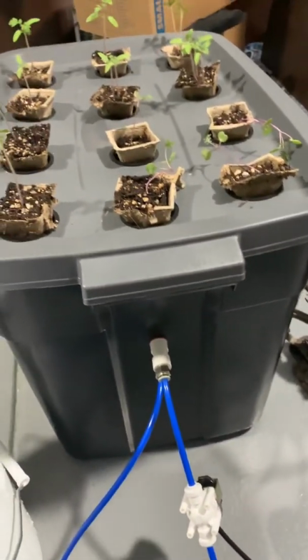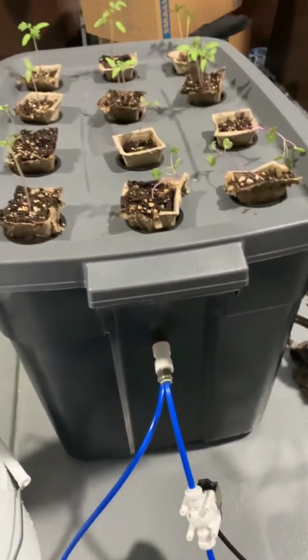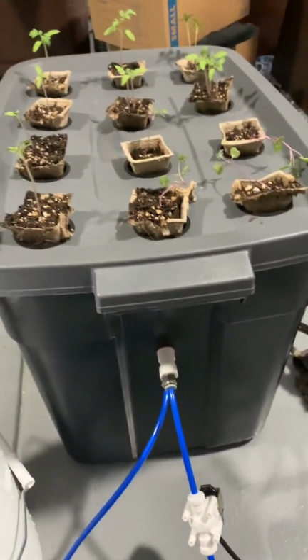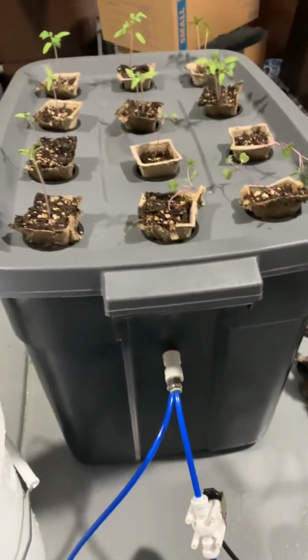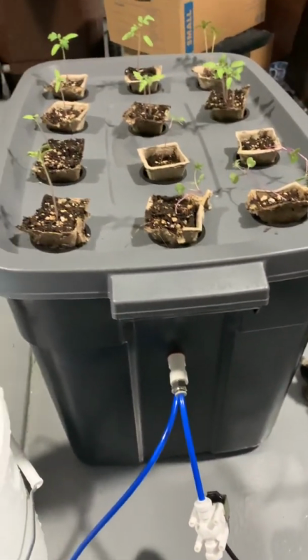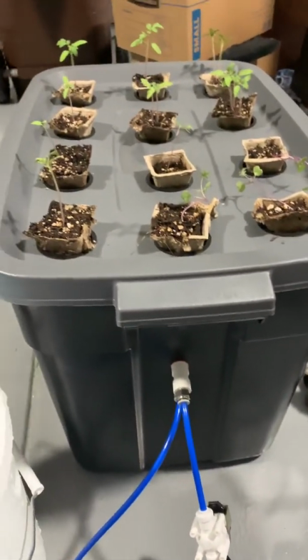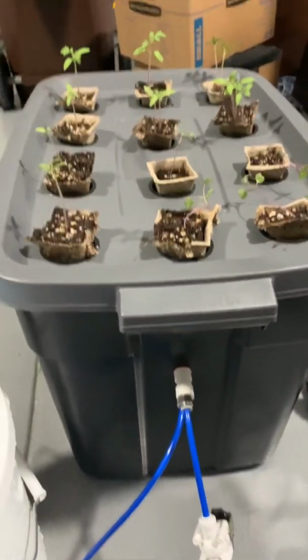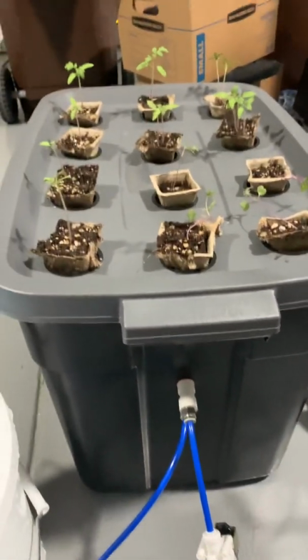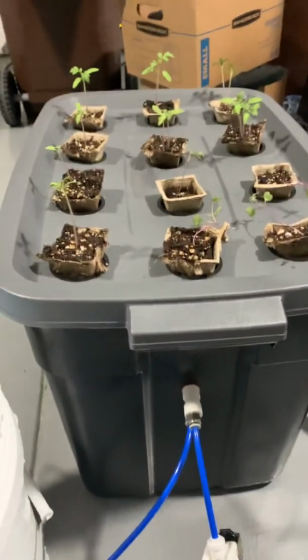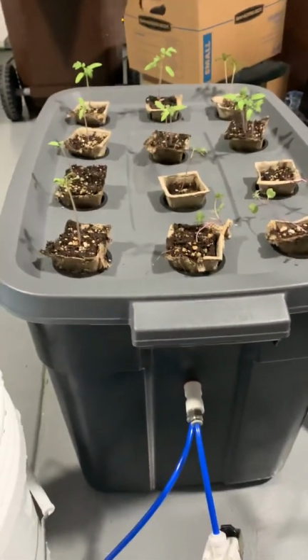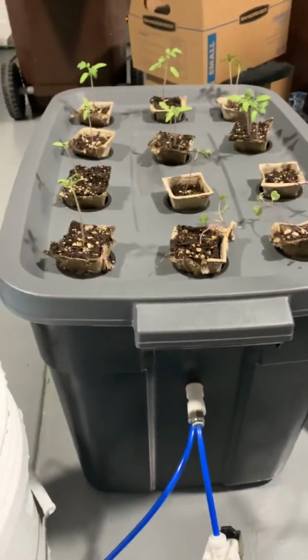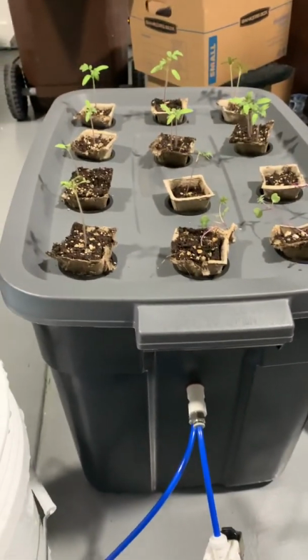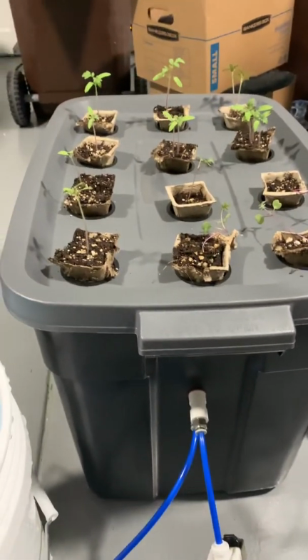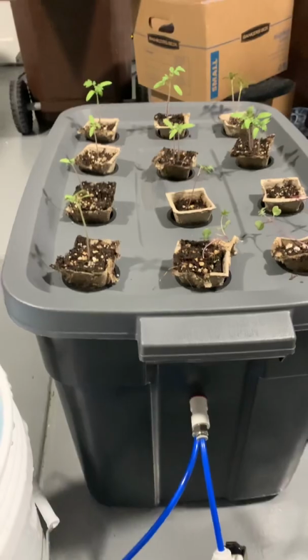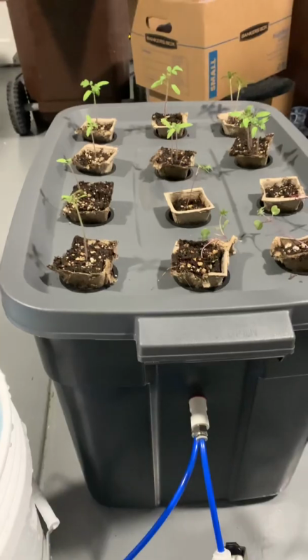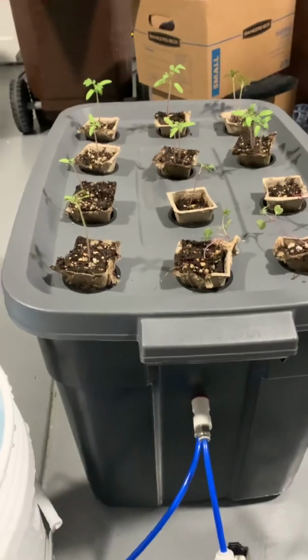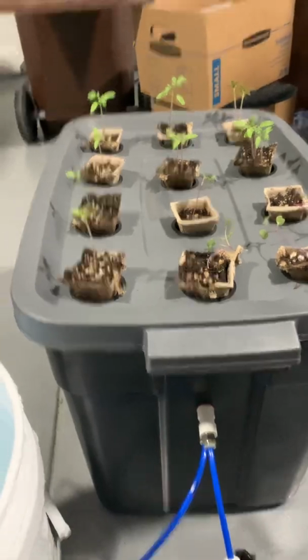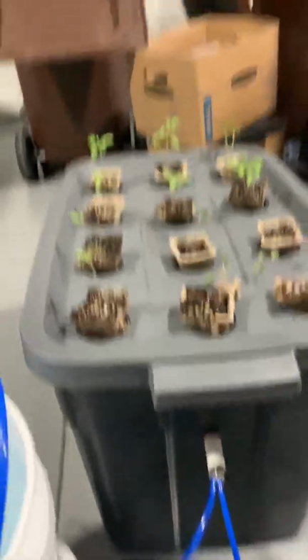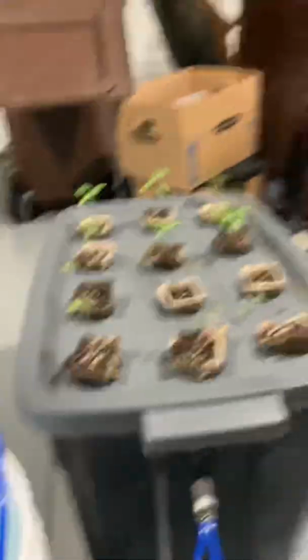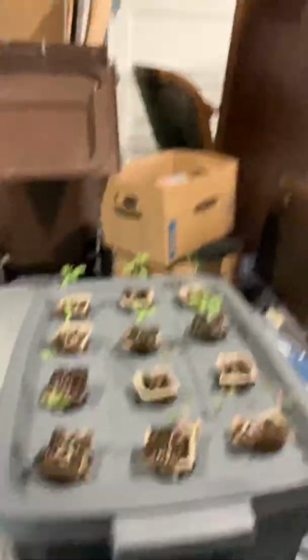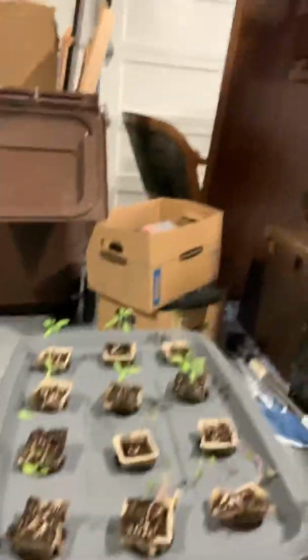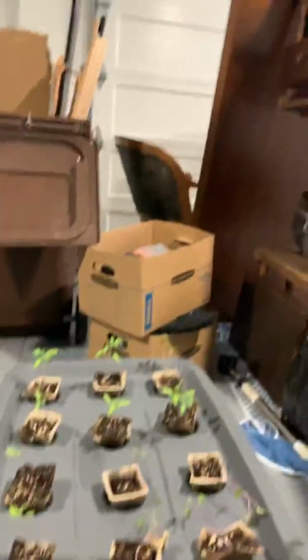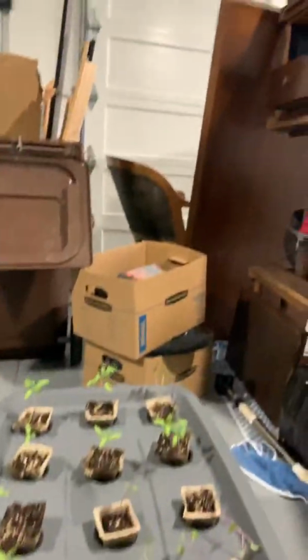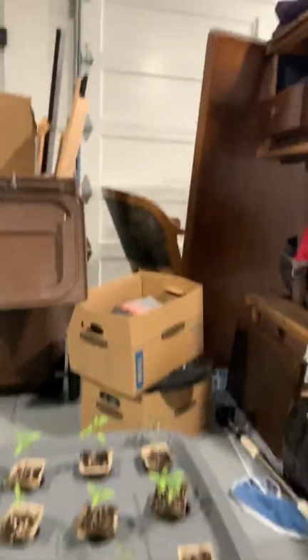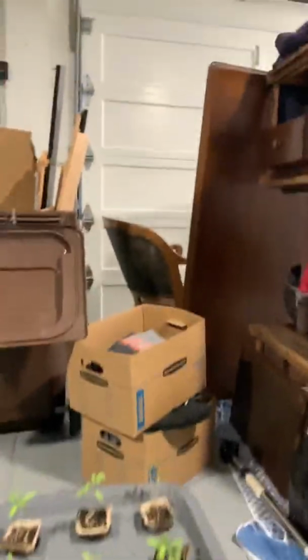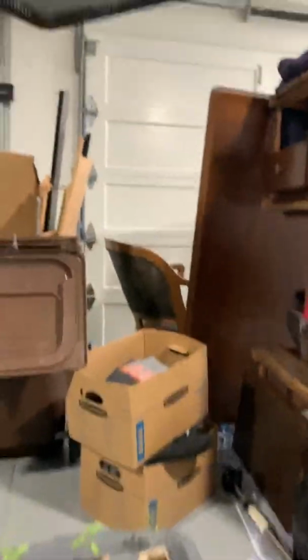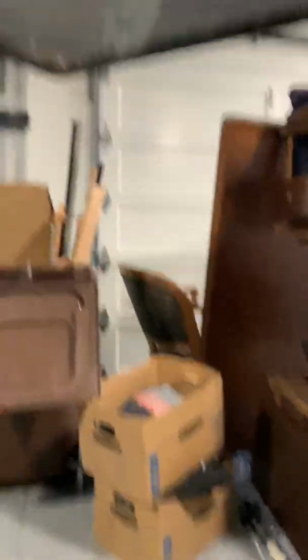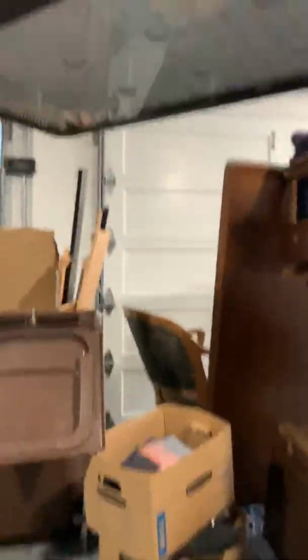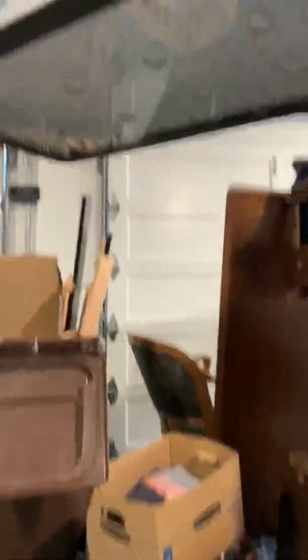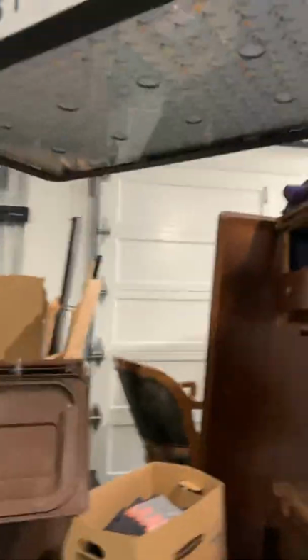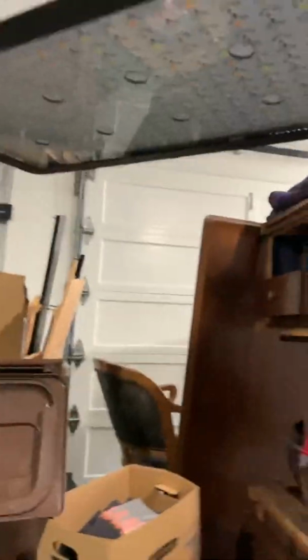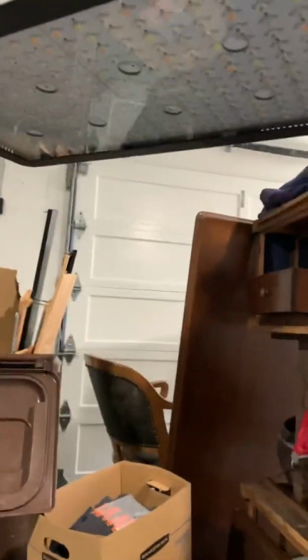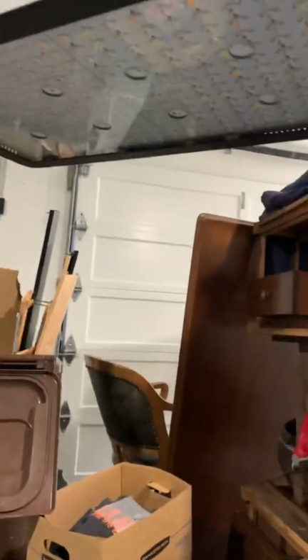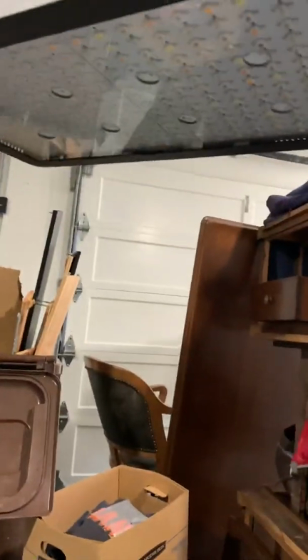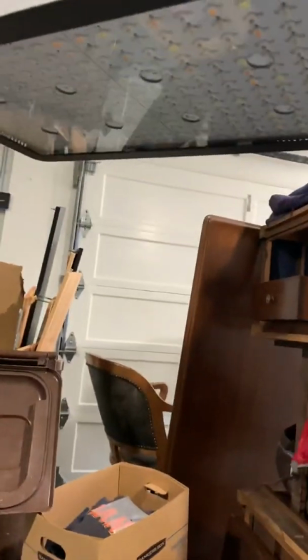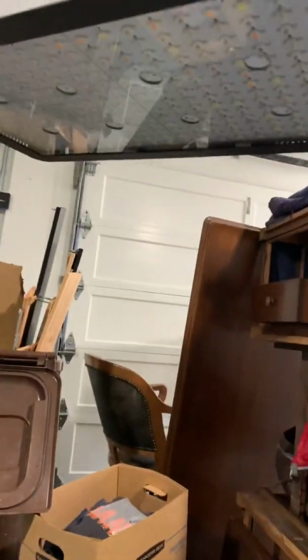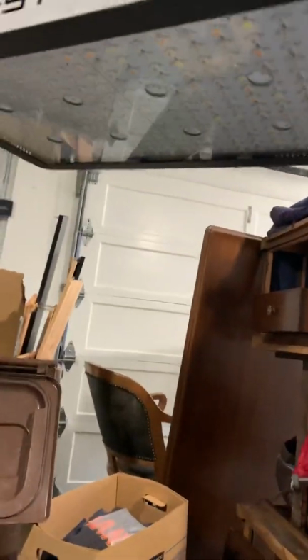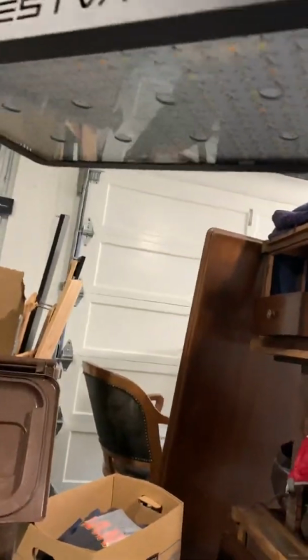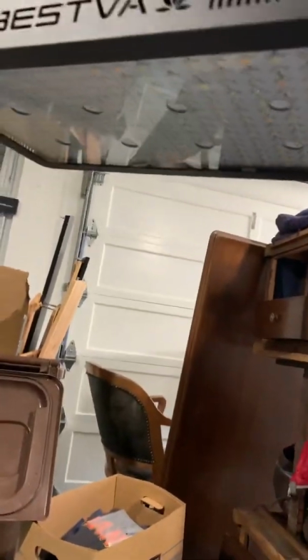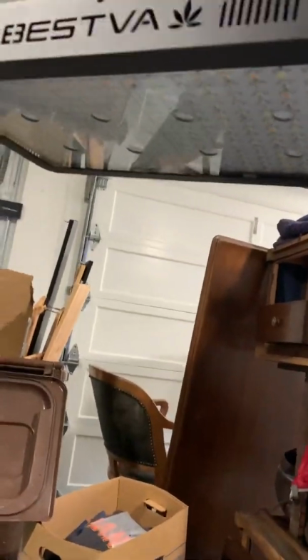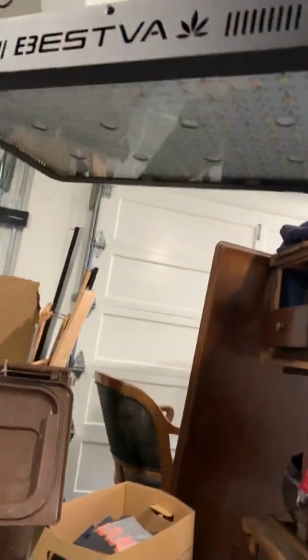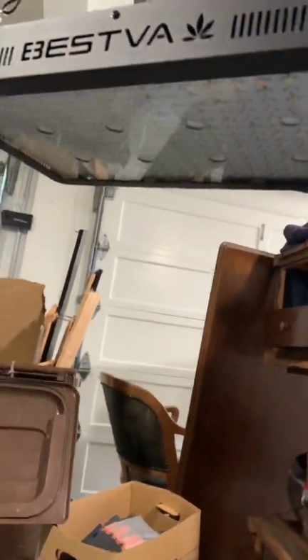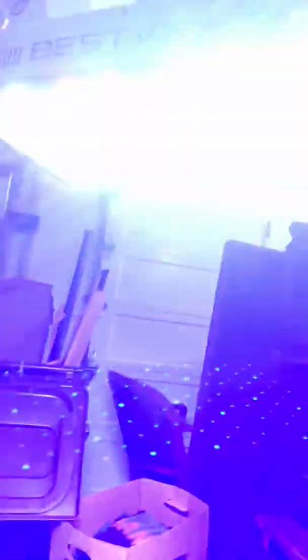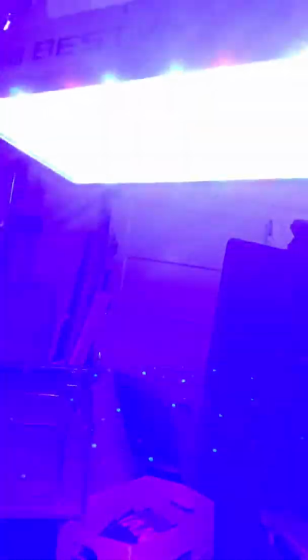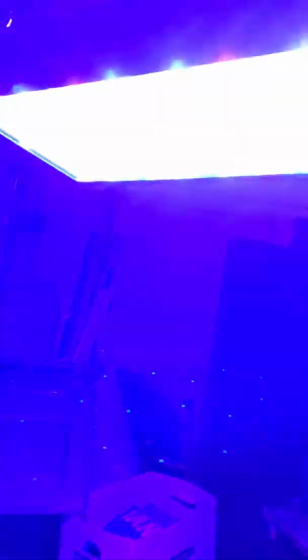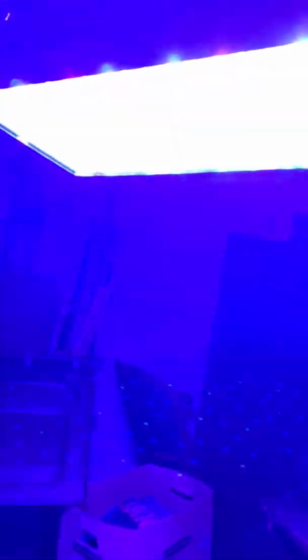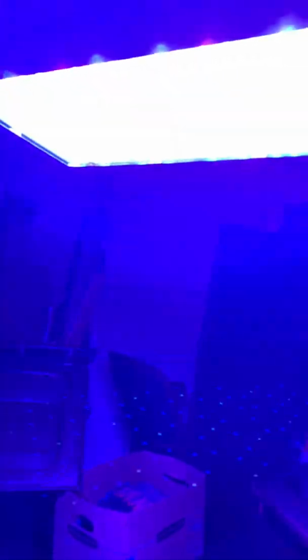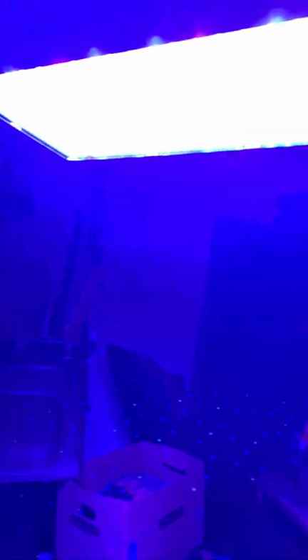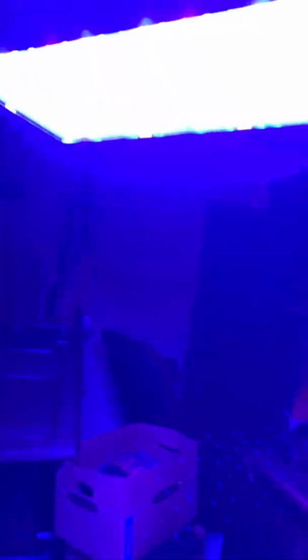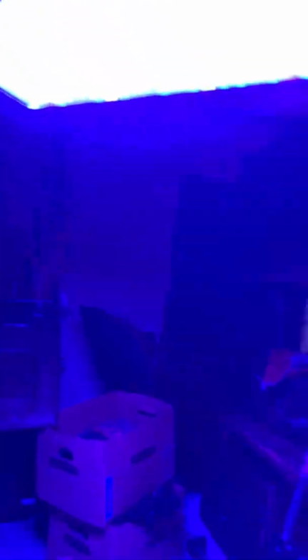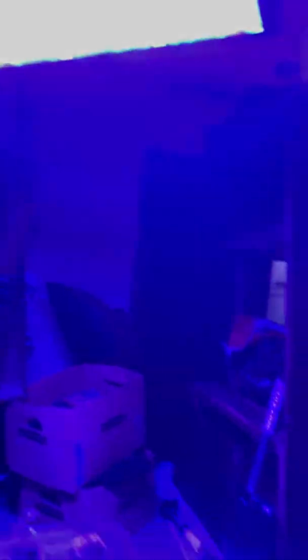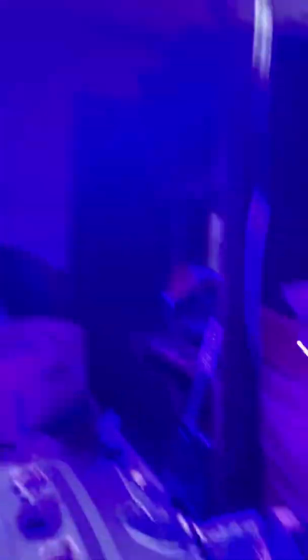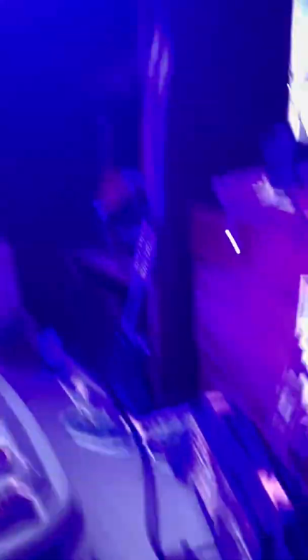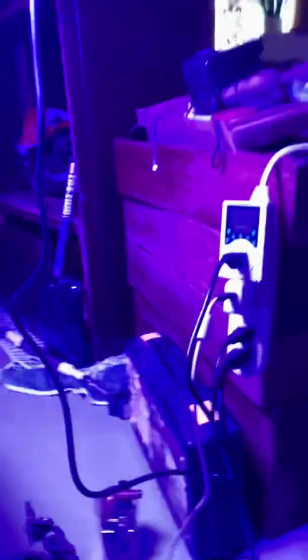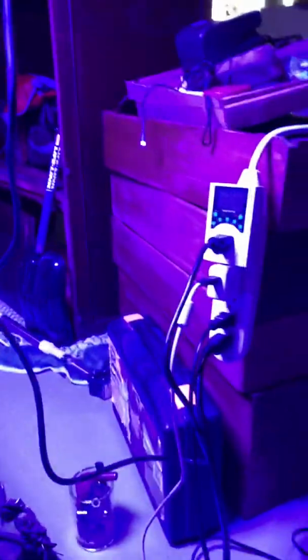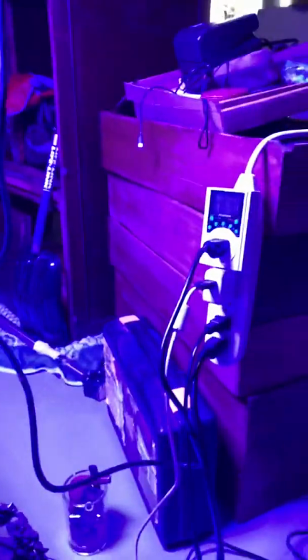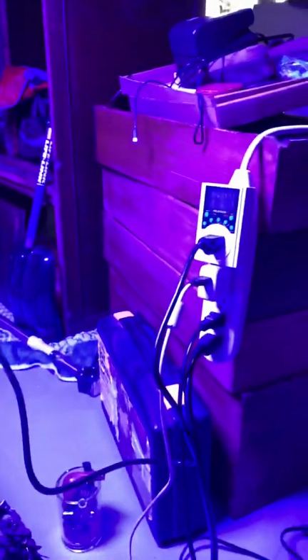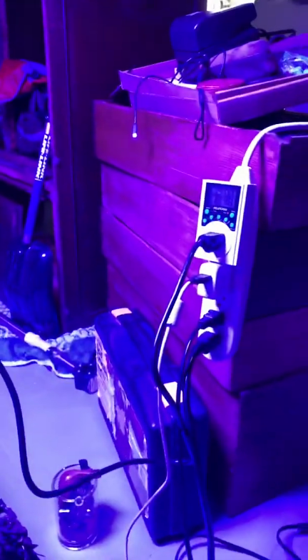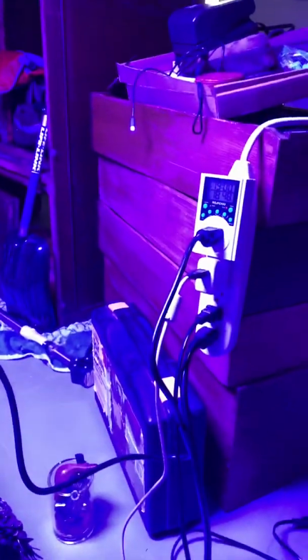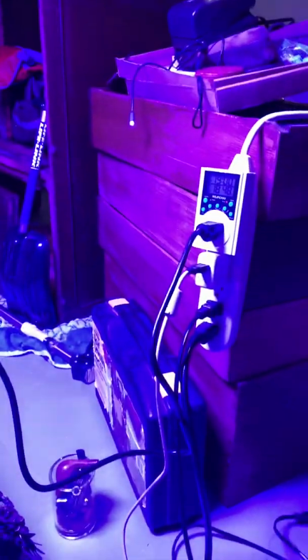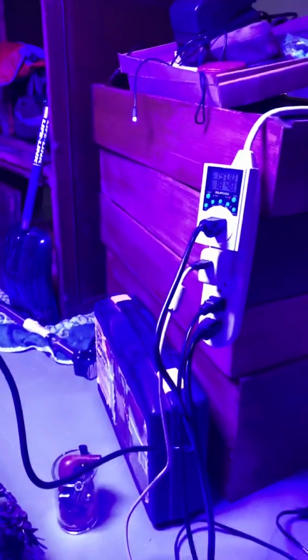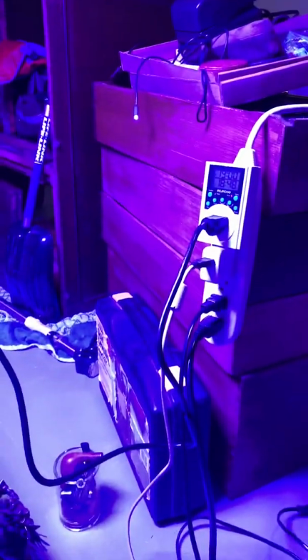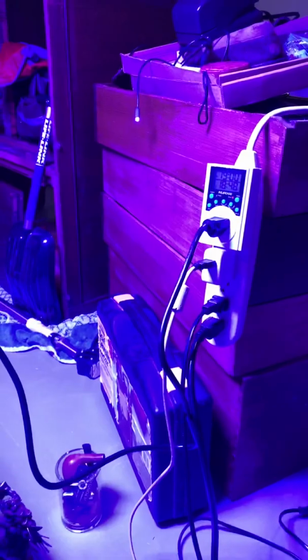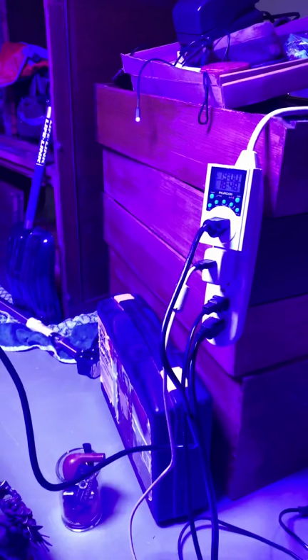That's the whole system. Here's the light, and I've got it on a timer.